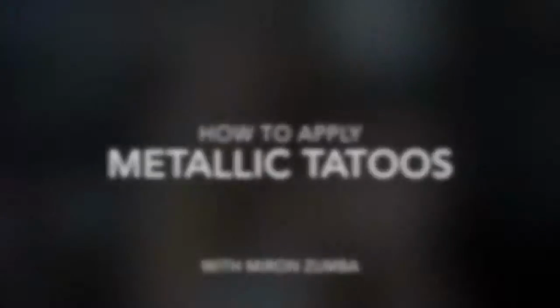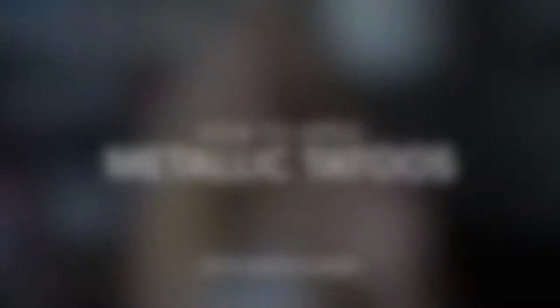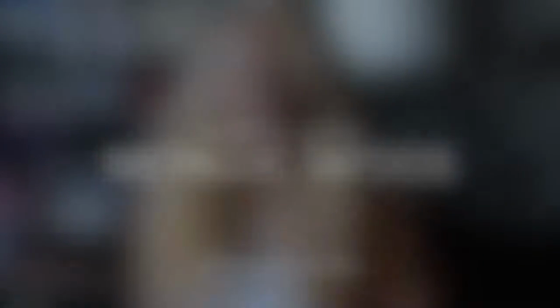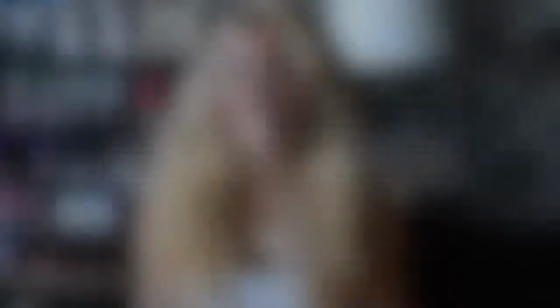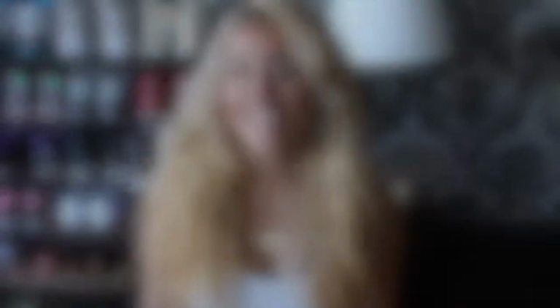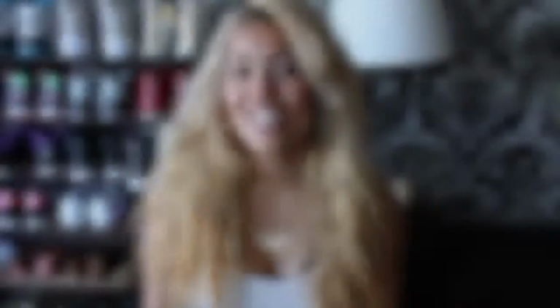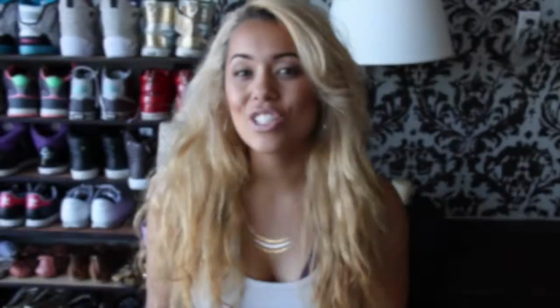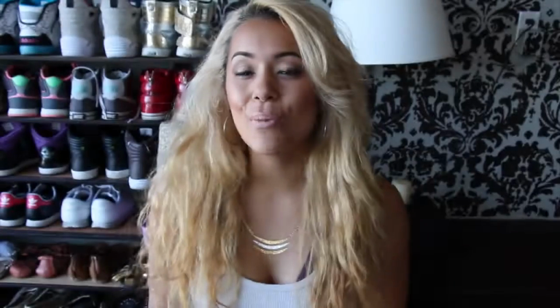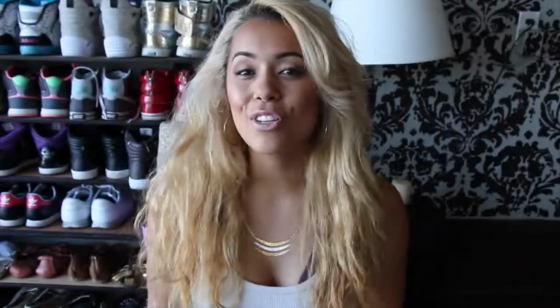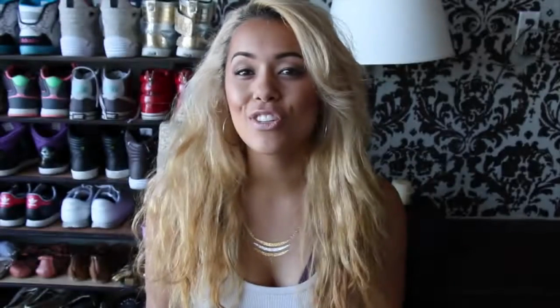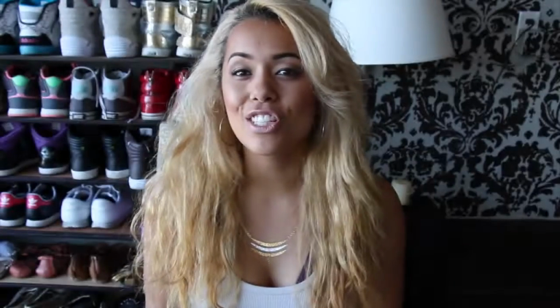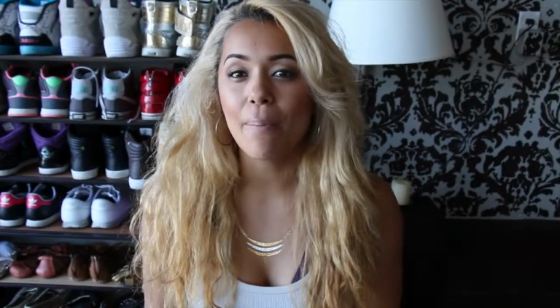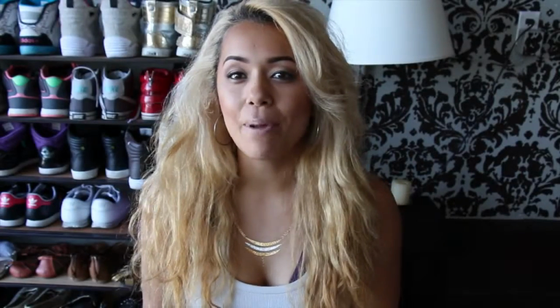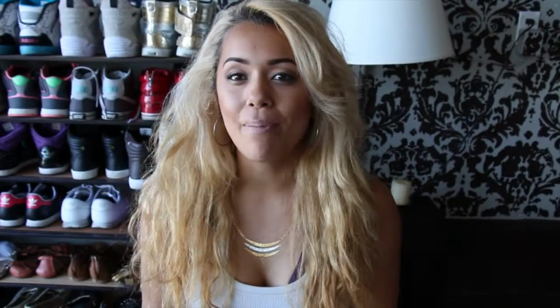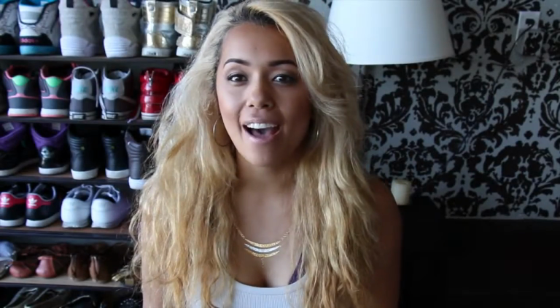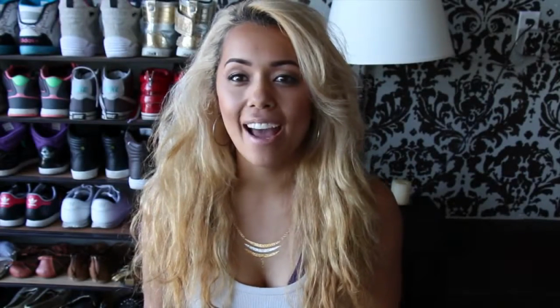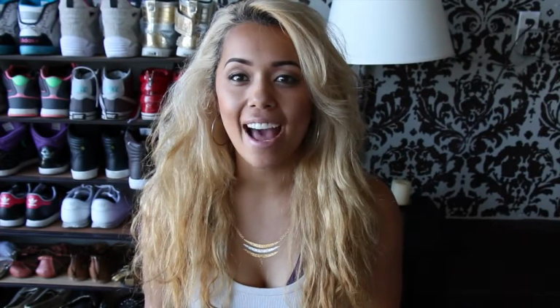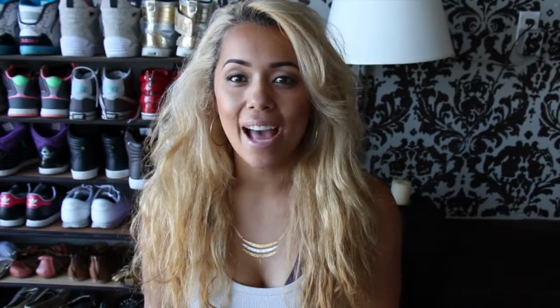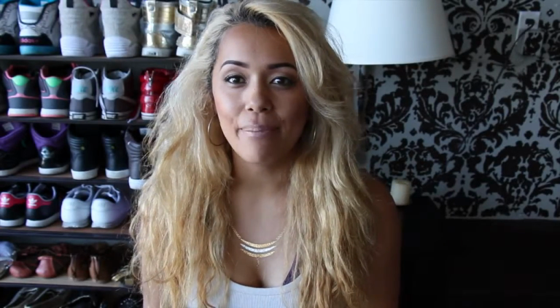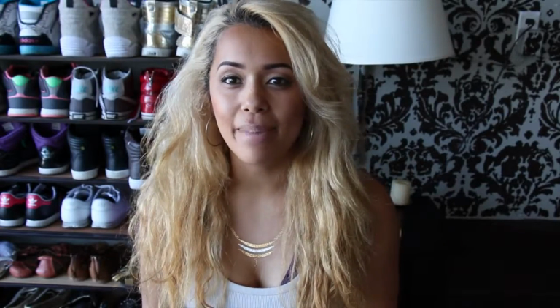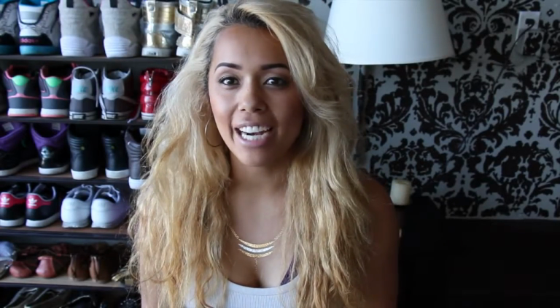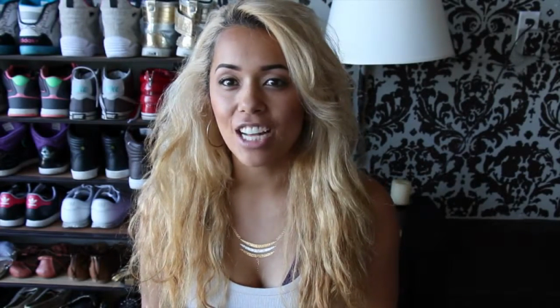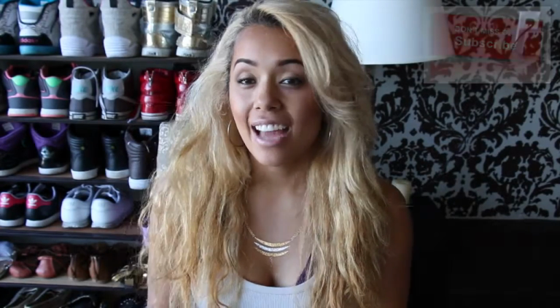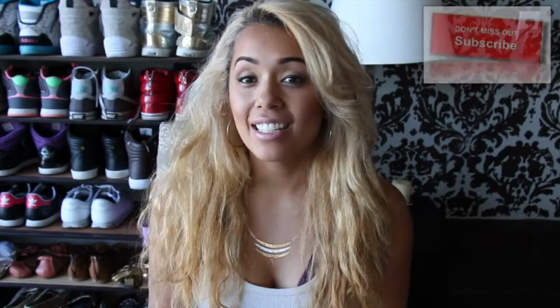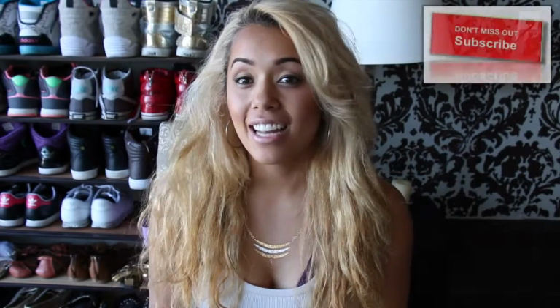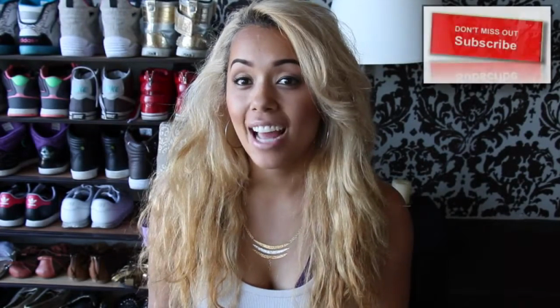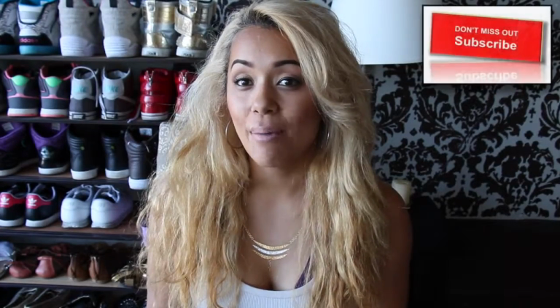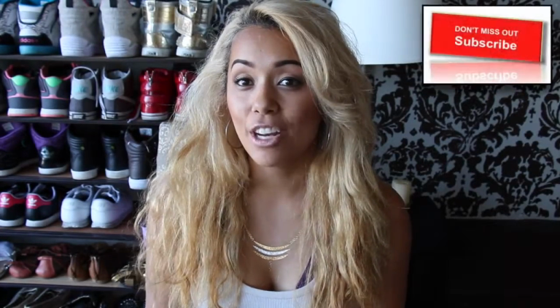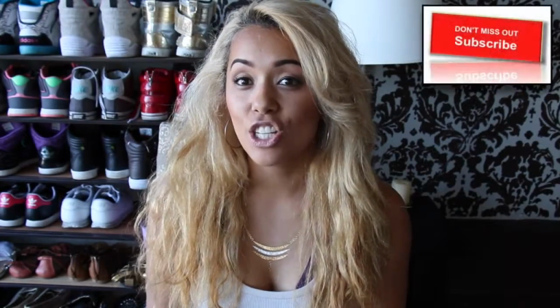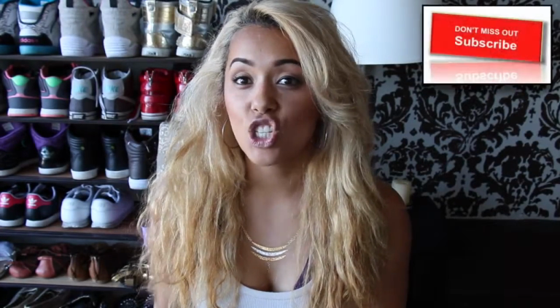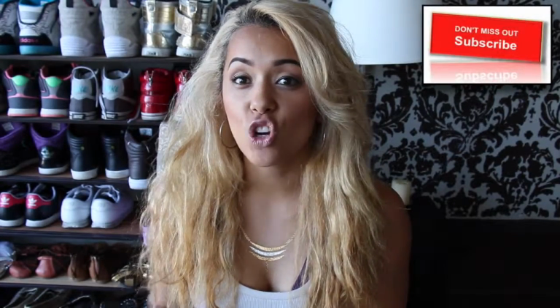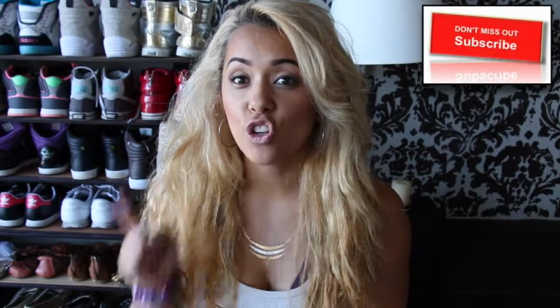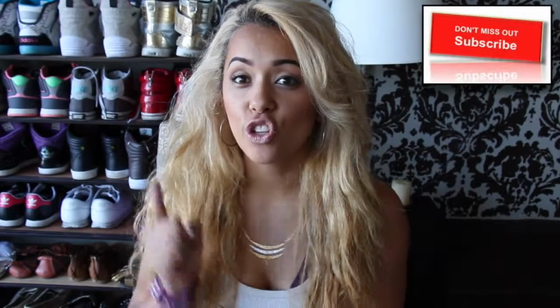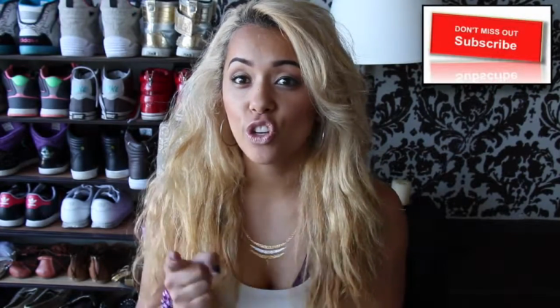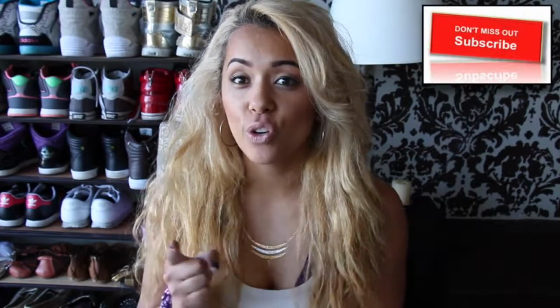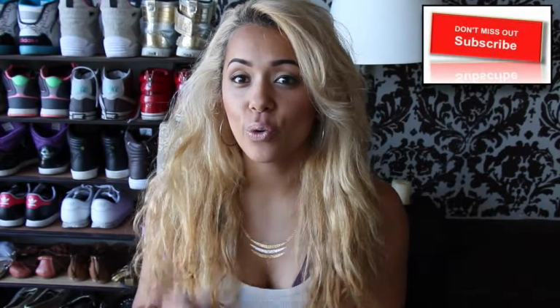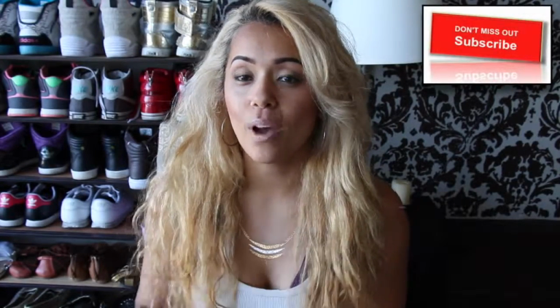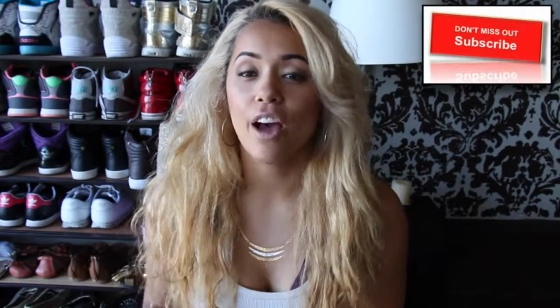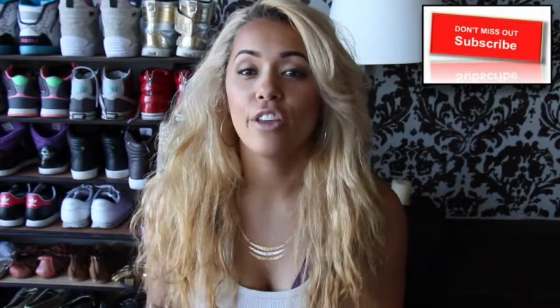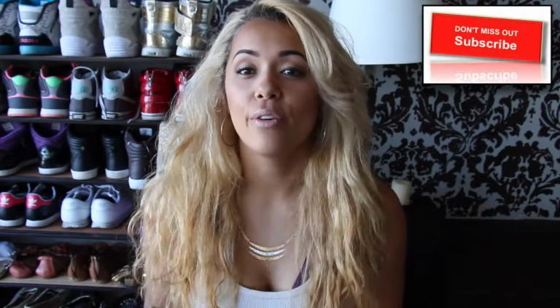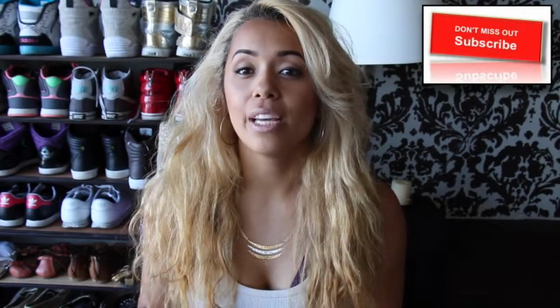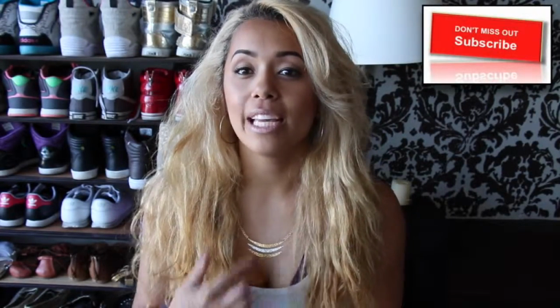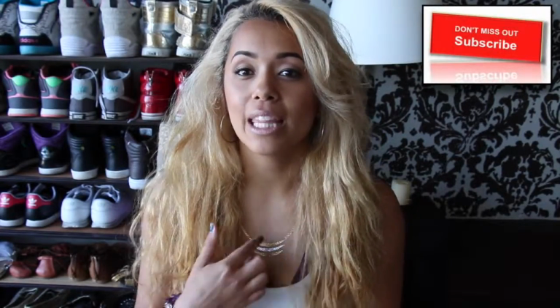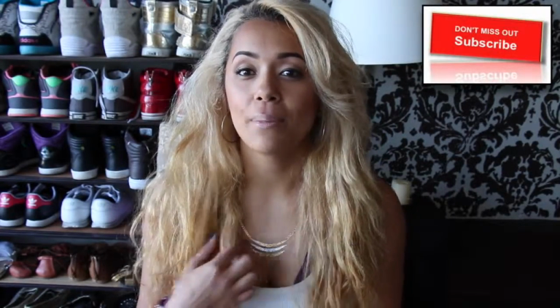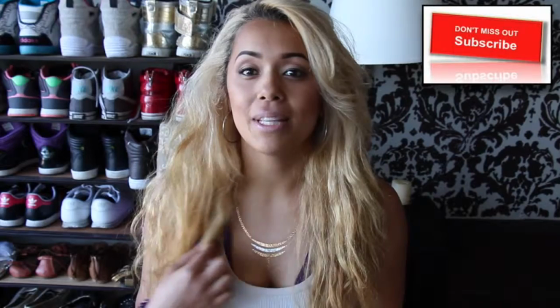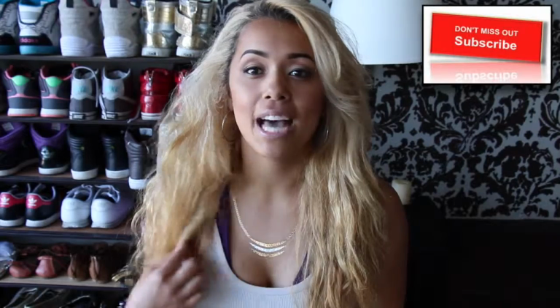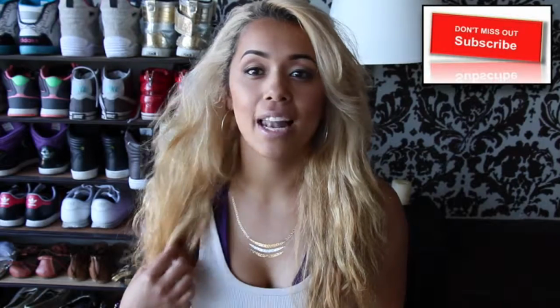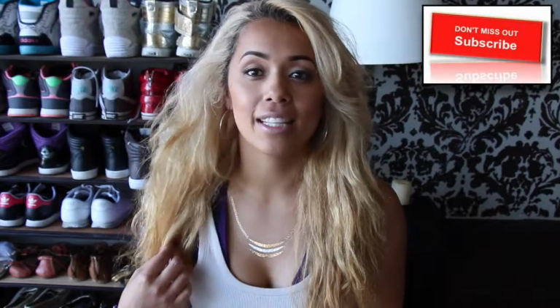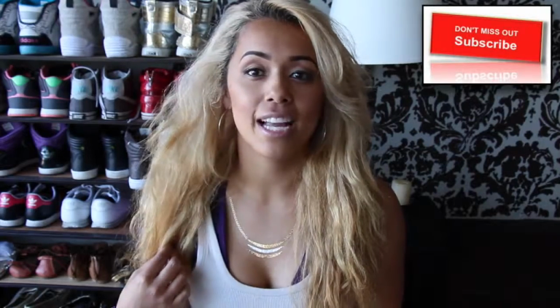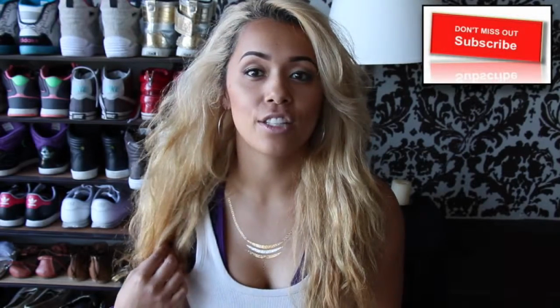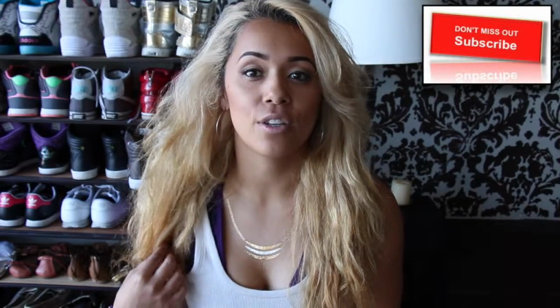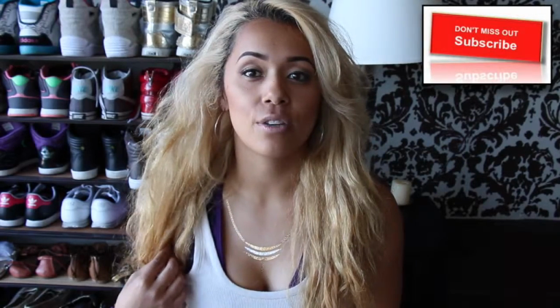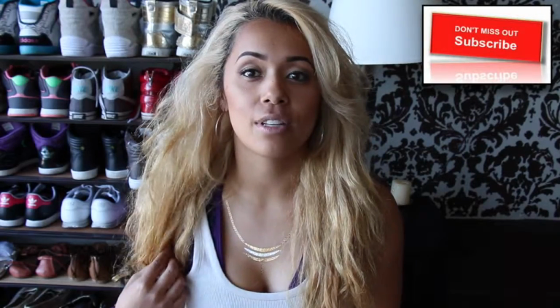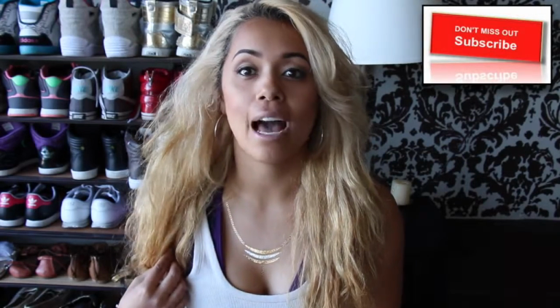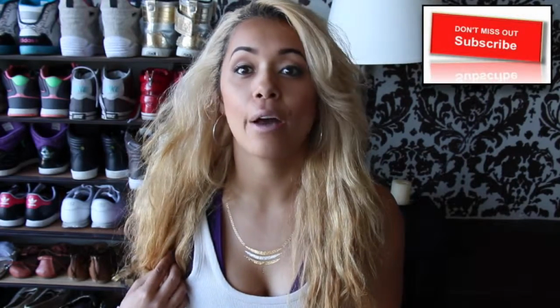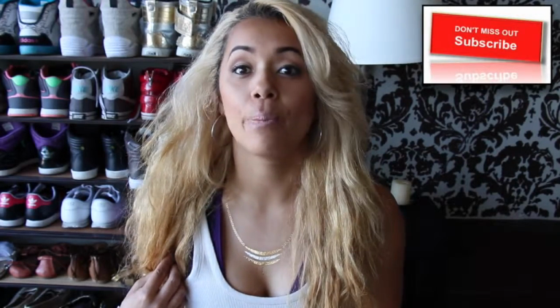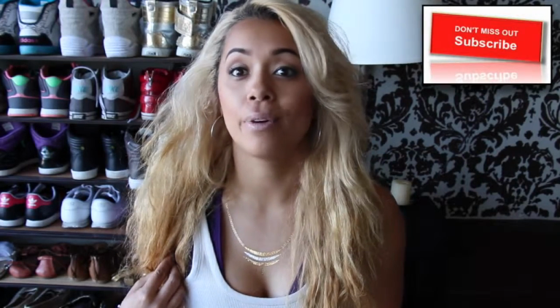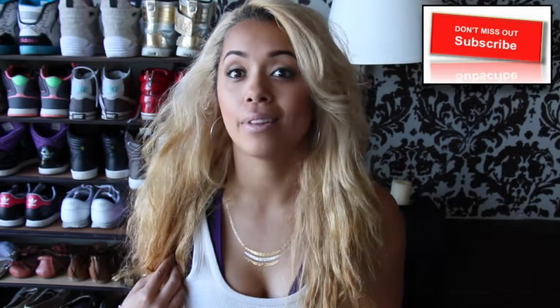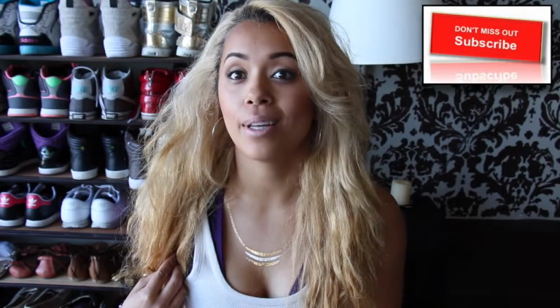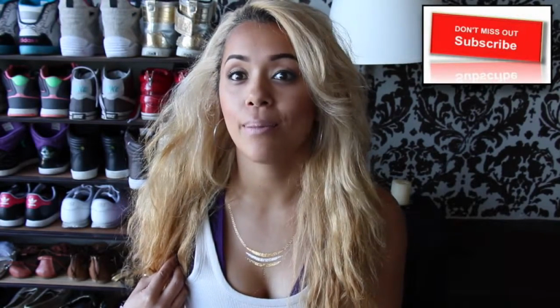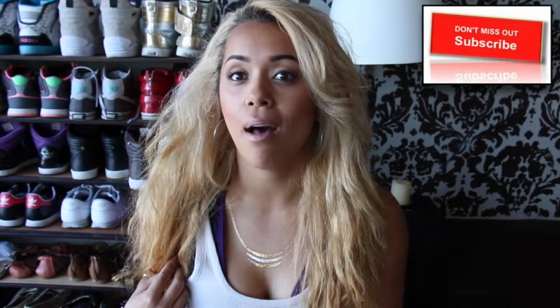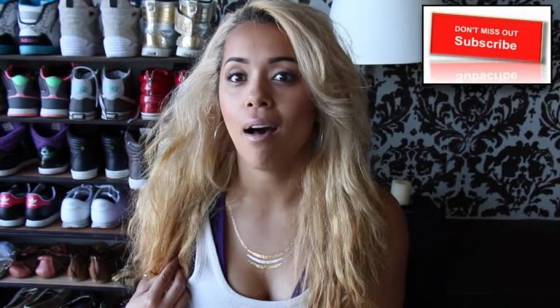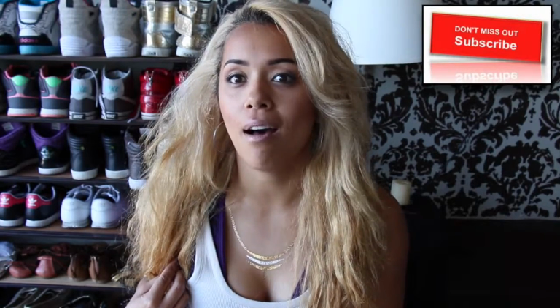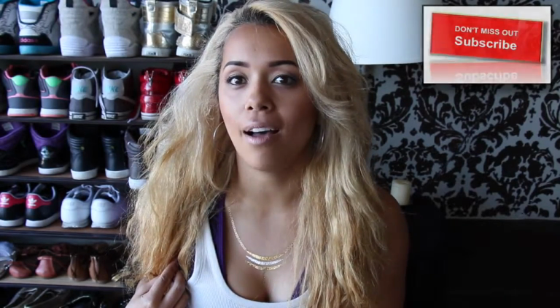Aloha, thank you so much for stopping by. I'm Miran and today I'm going to show you how you can get the metallic tattoos and how to put them on.